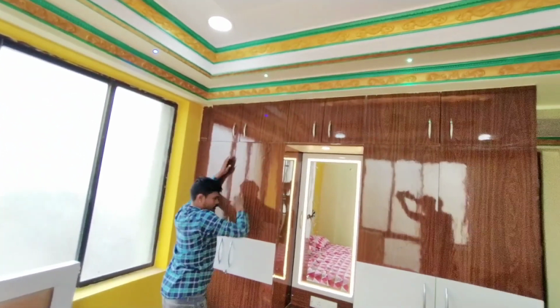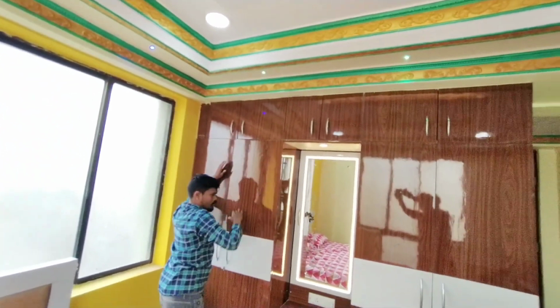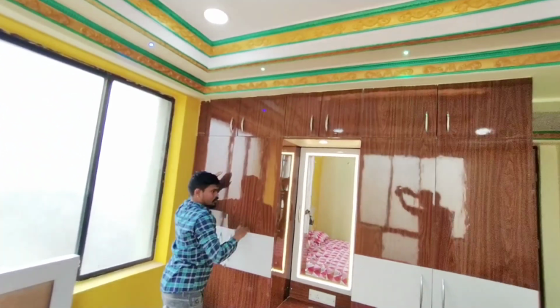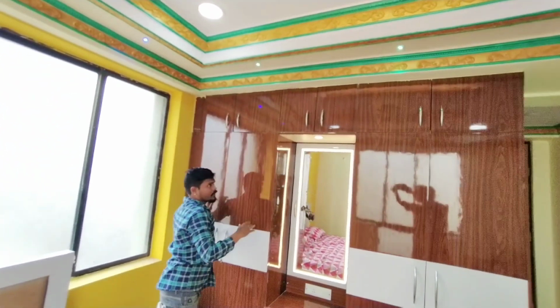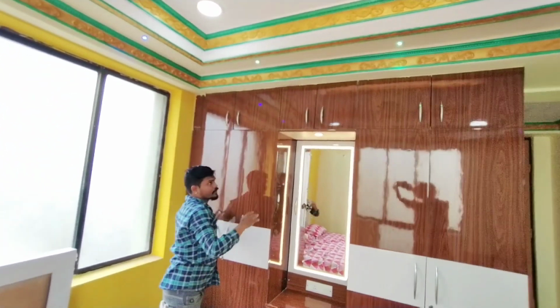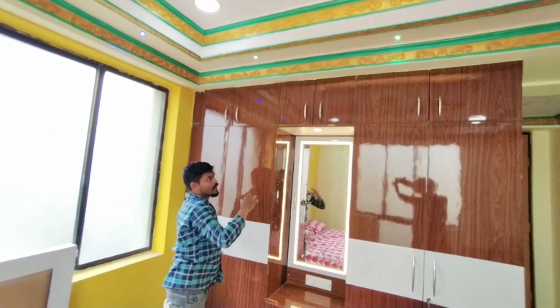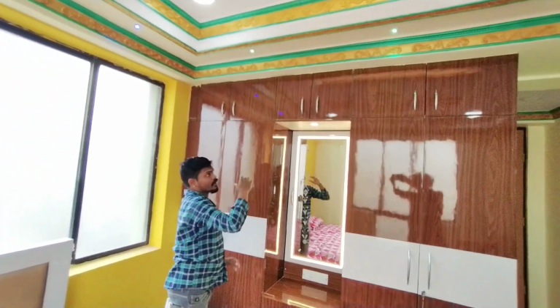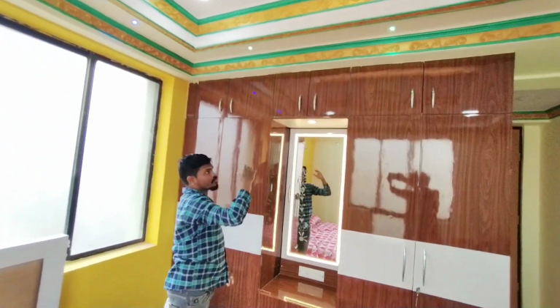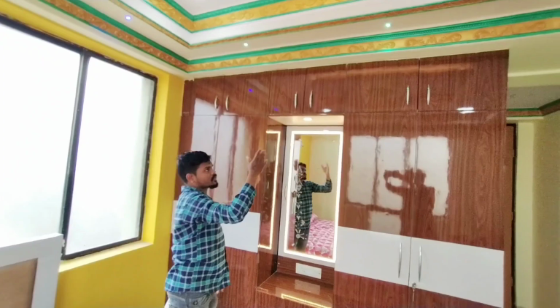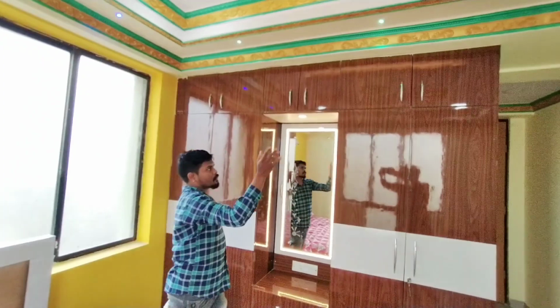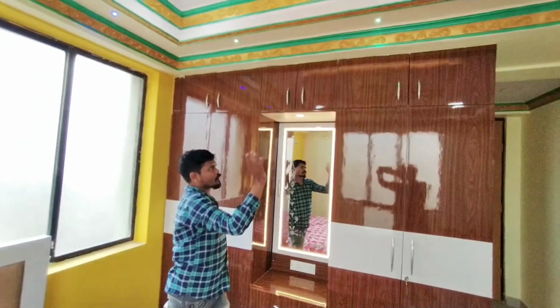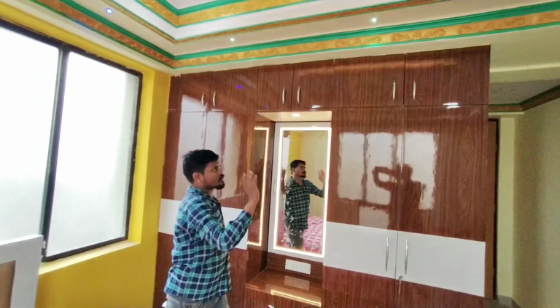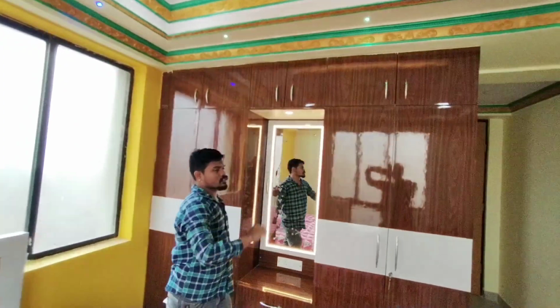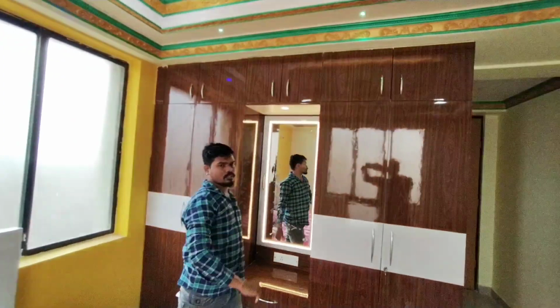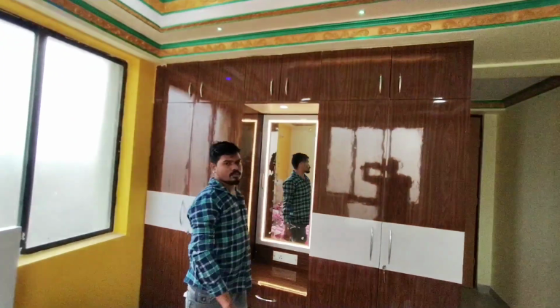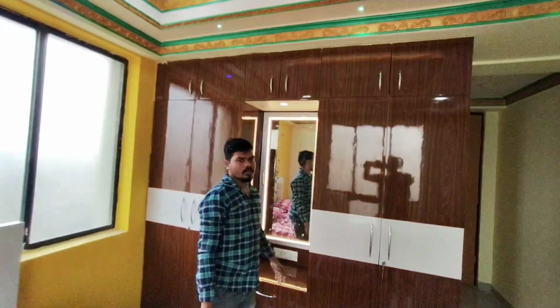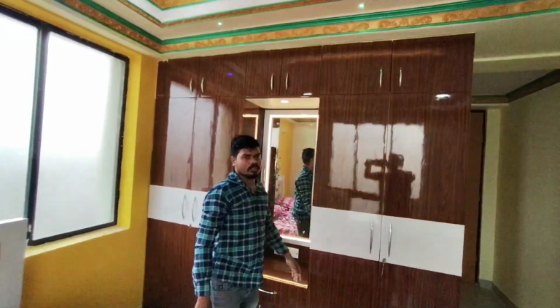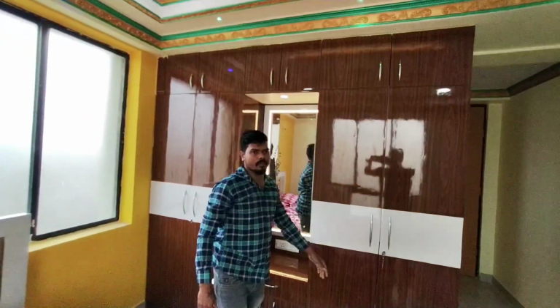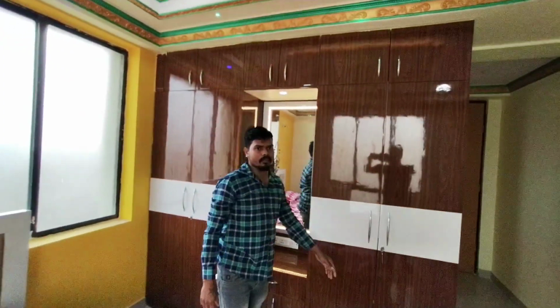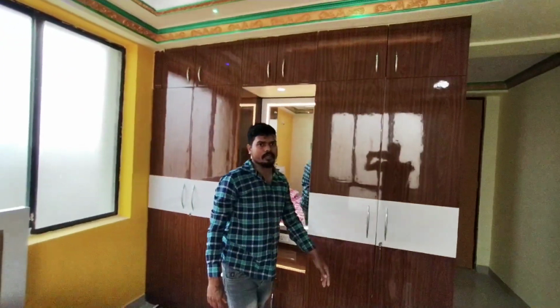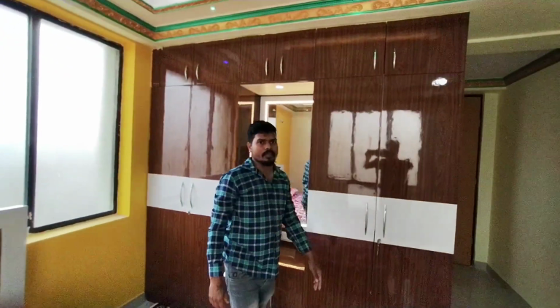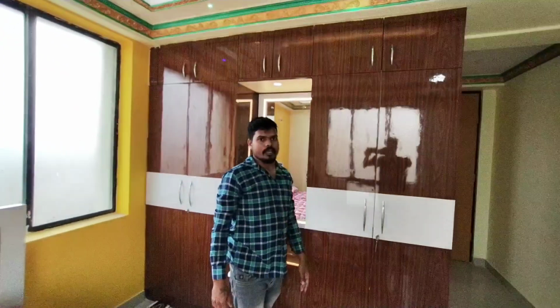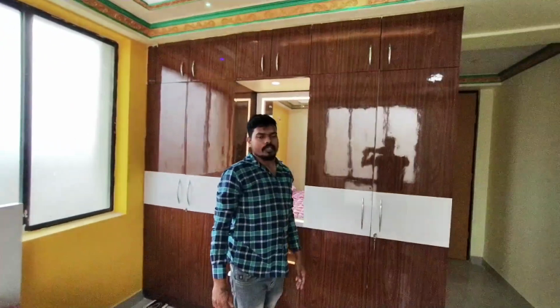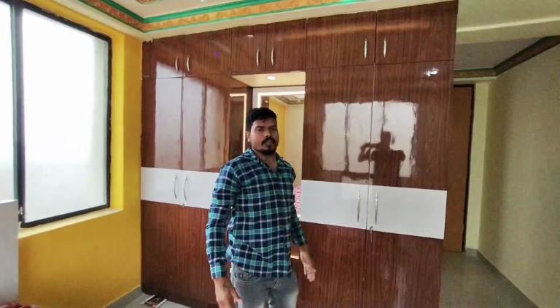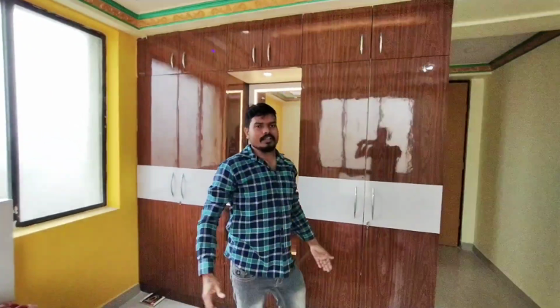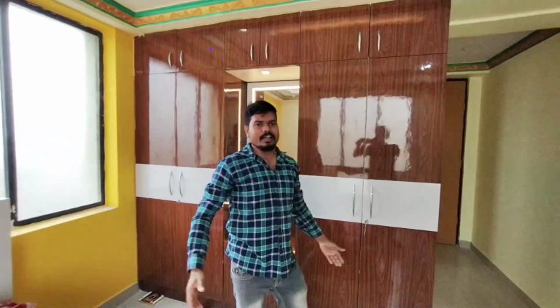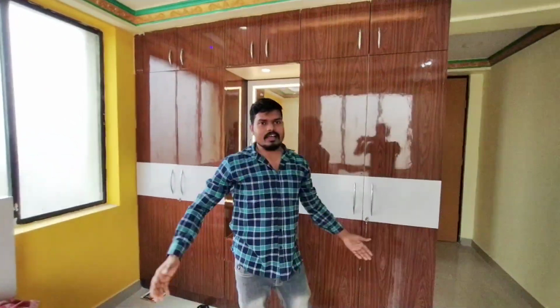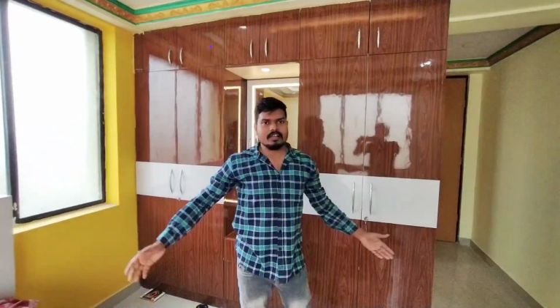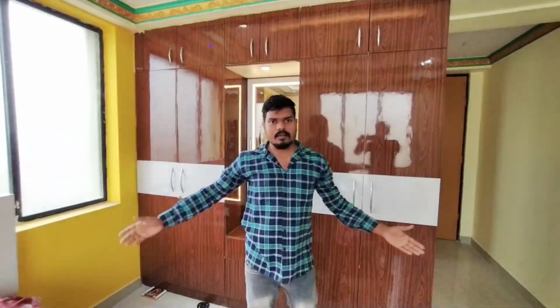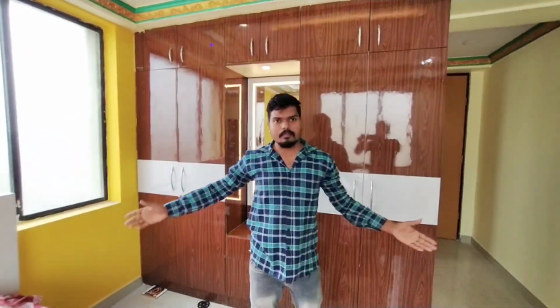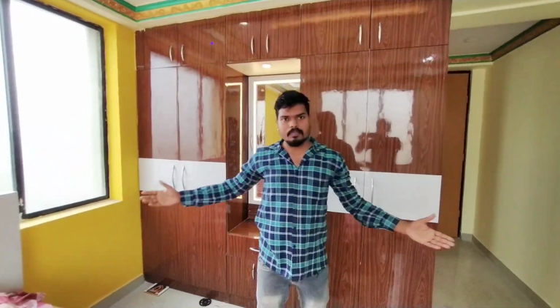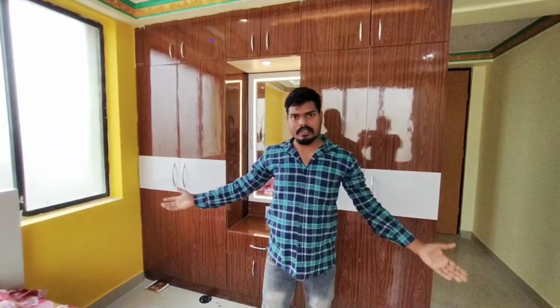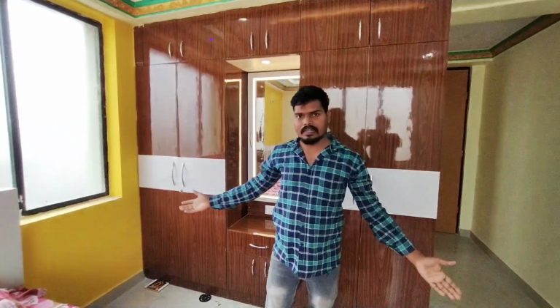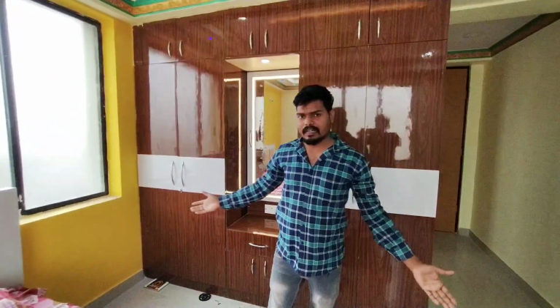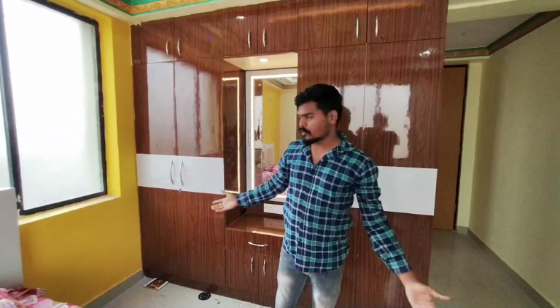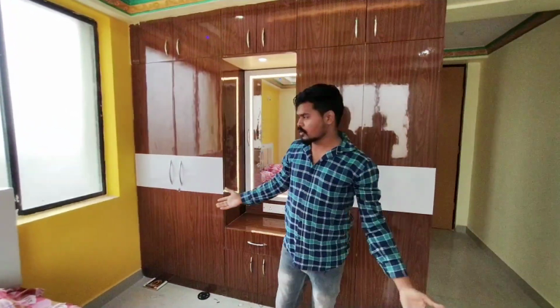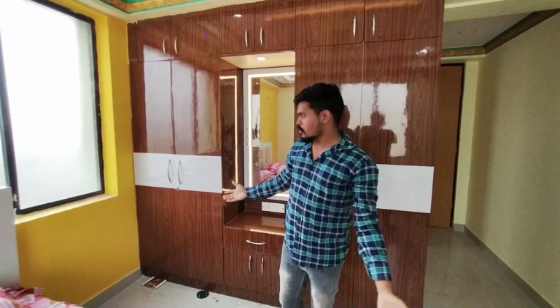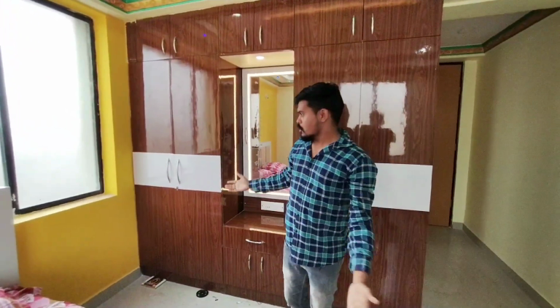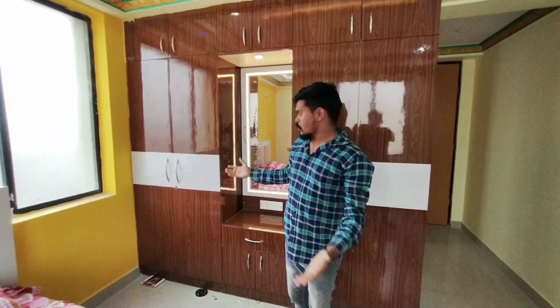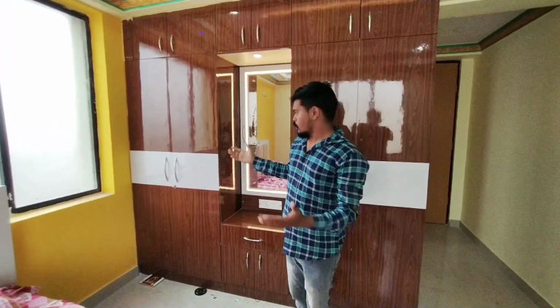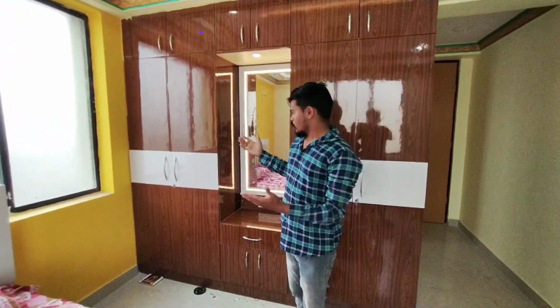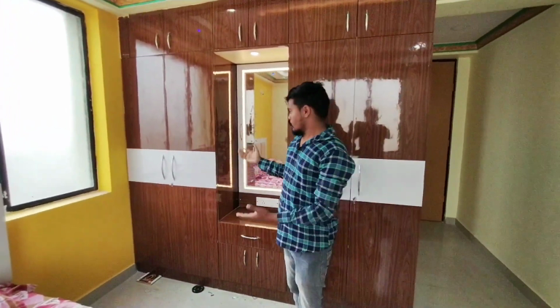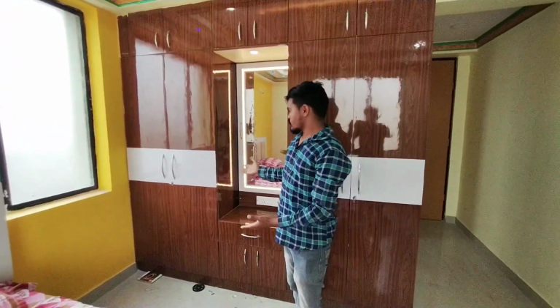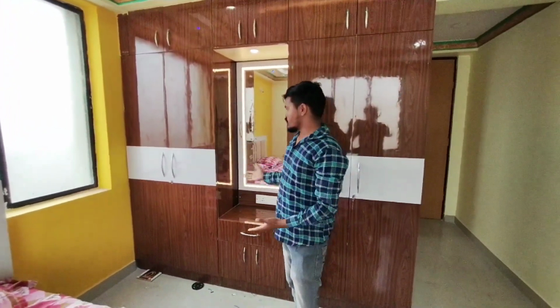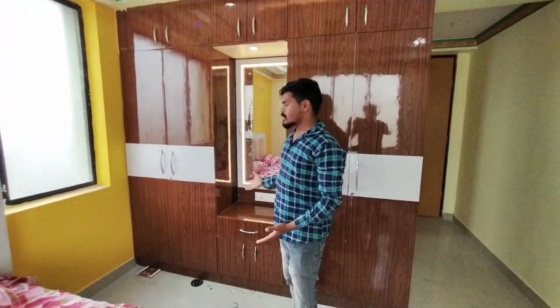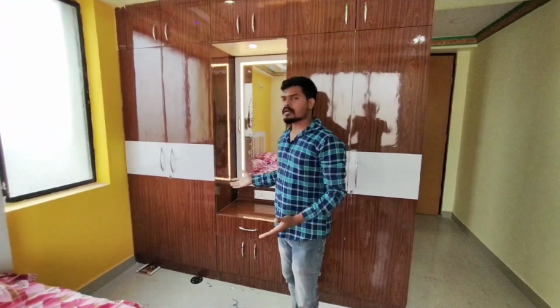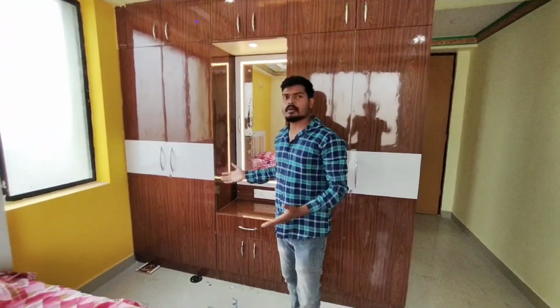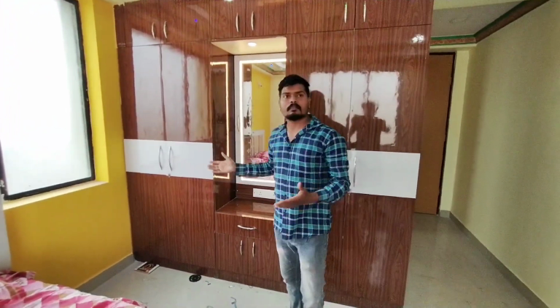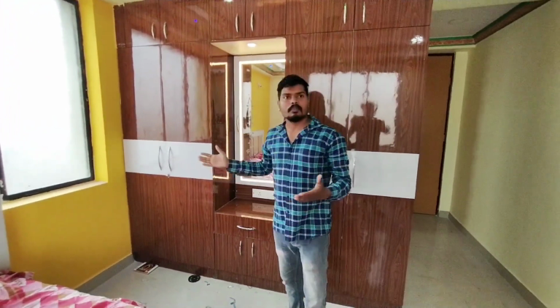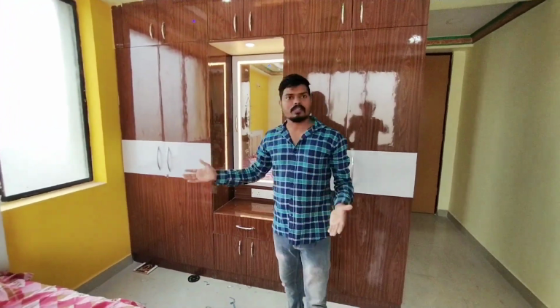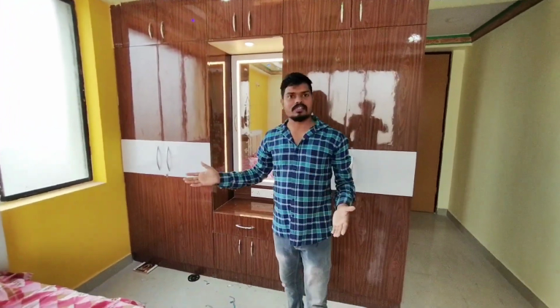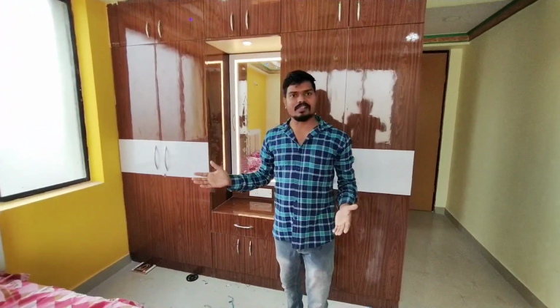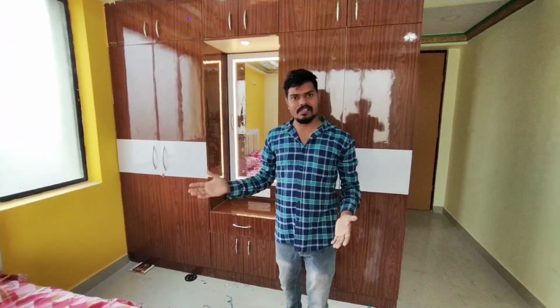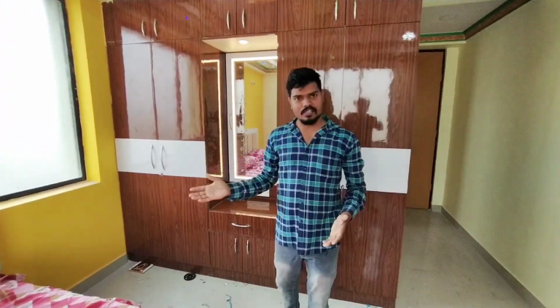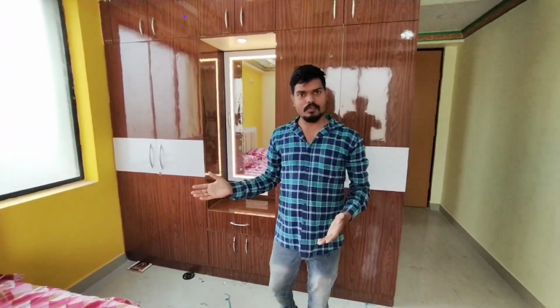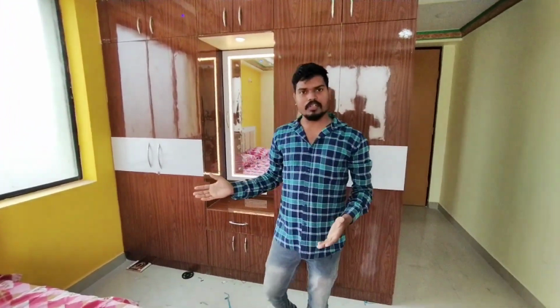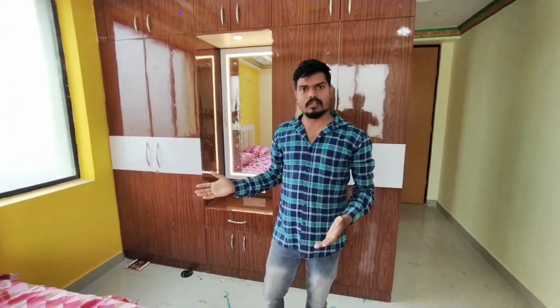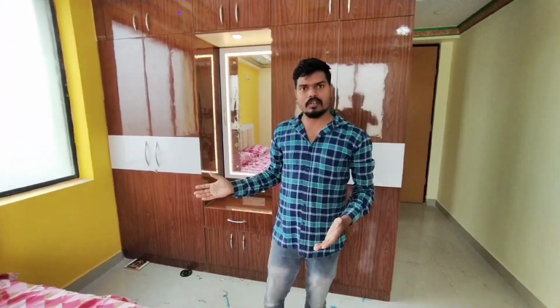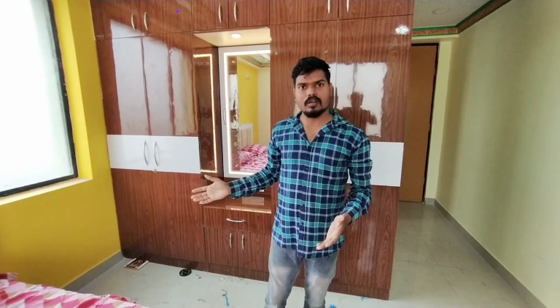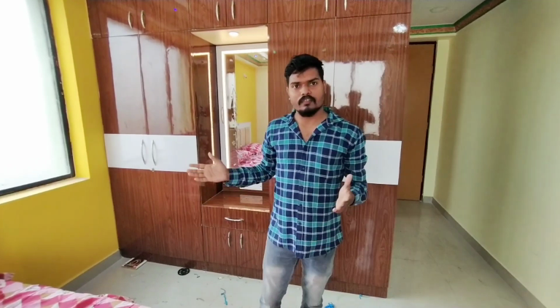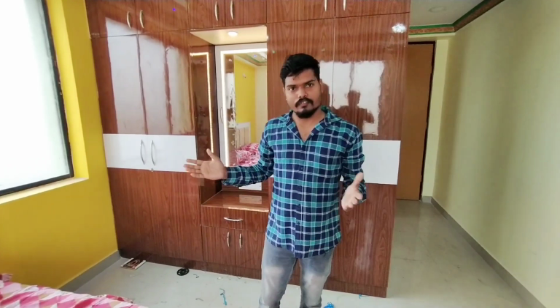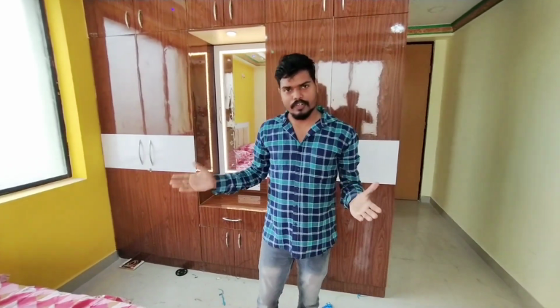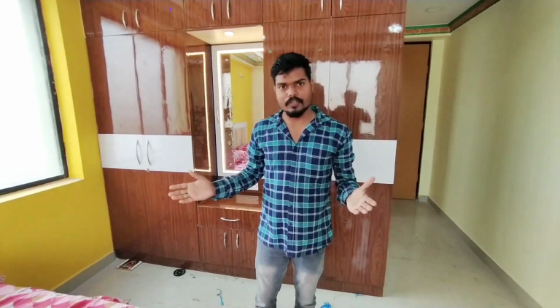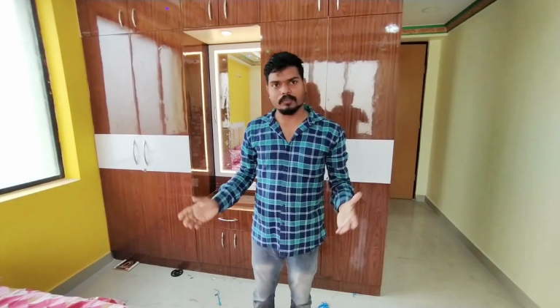Please keep it safe. This is our closet plus dressing unit video.